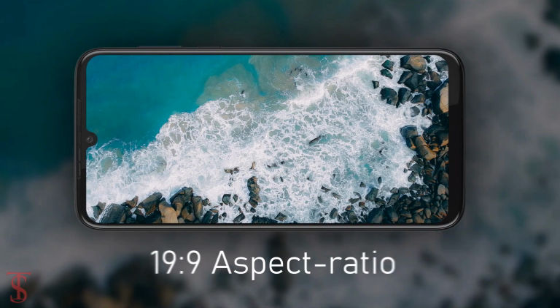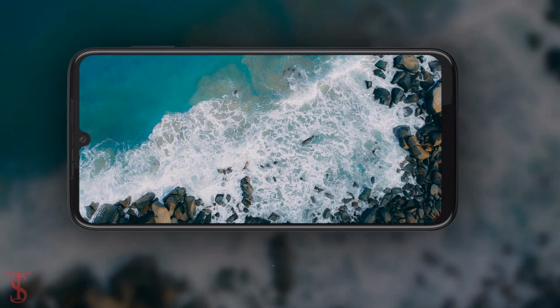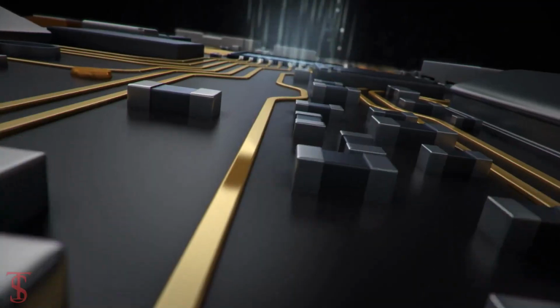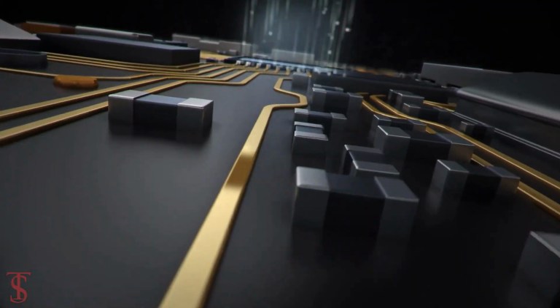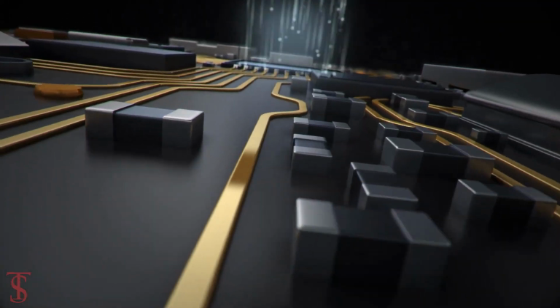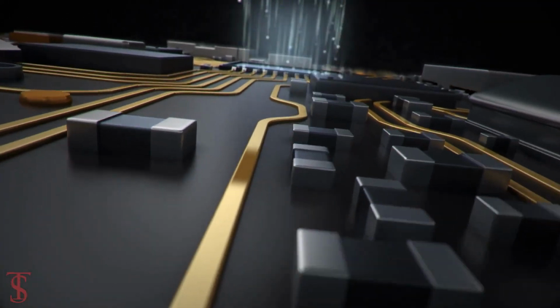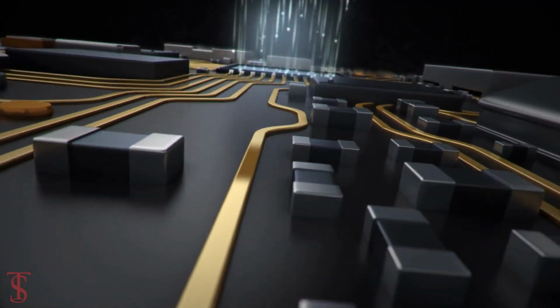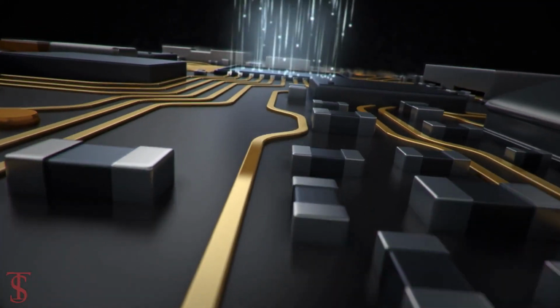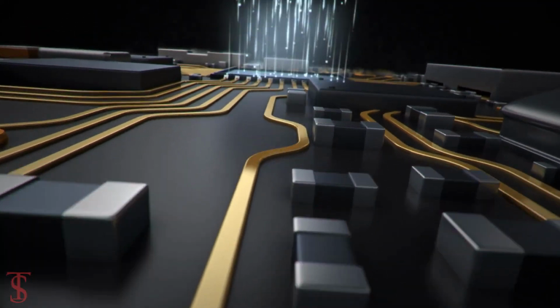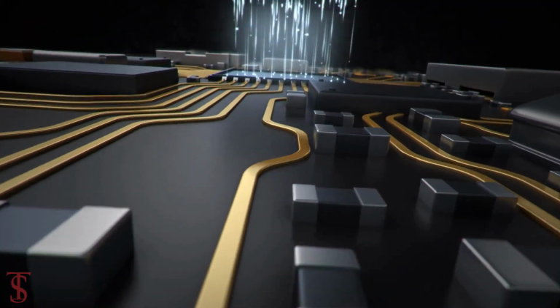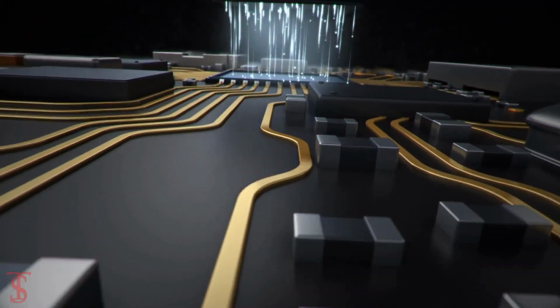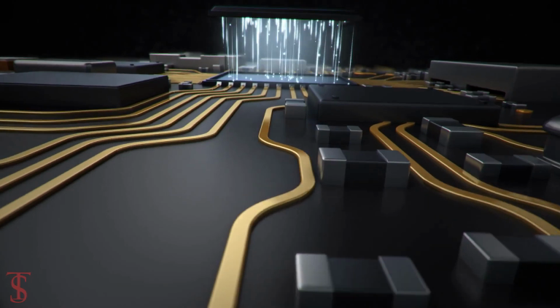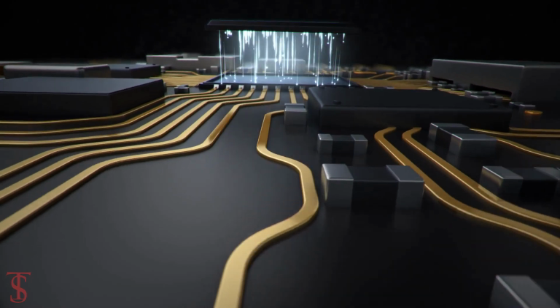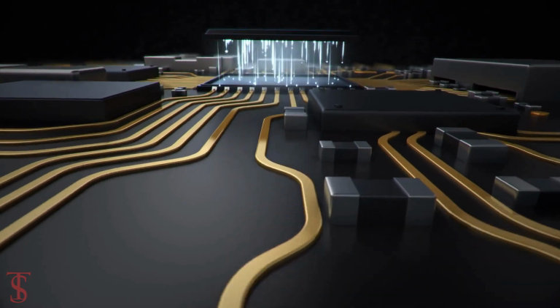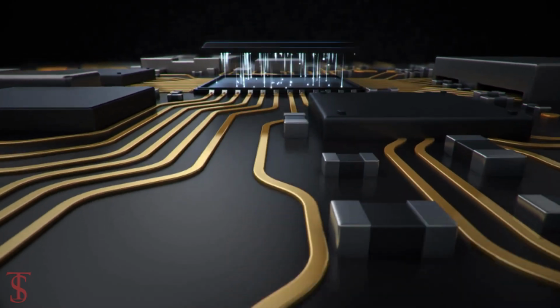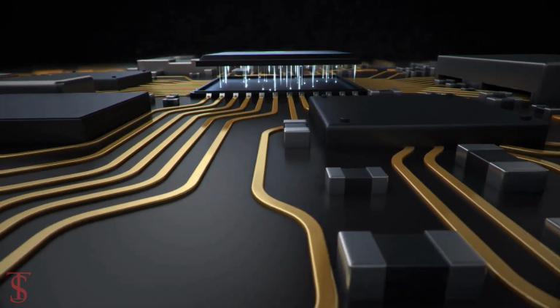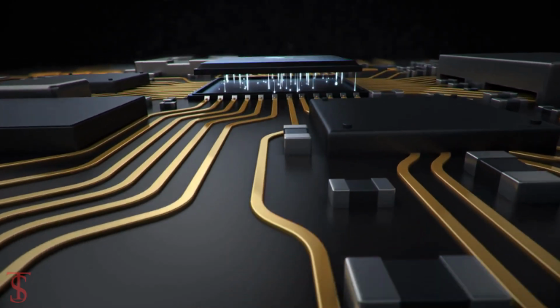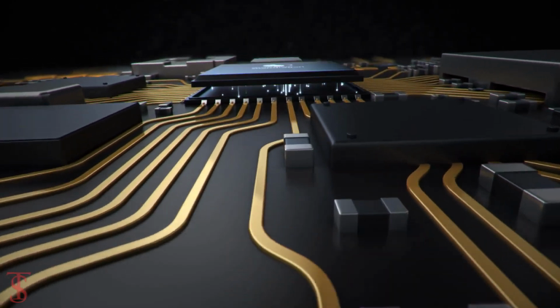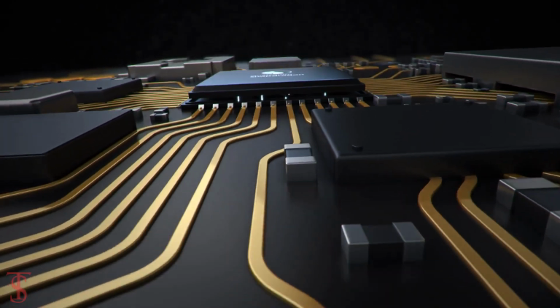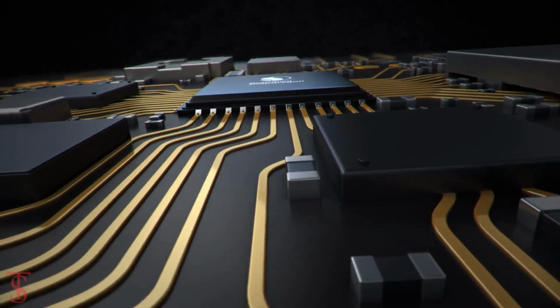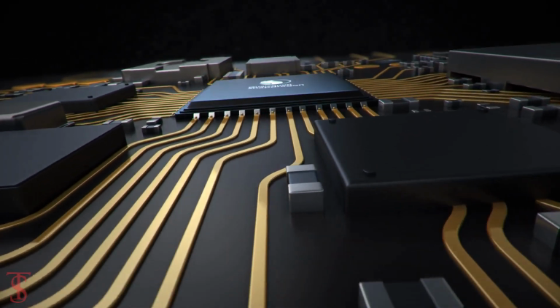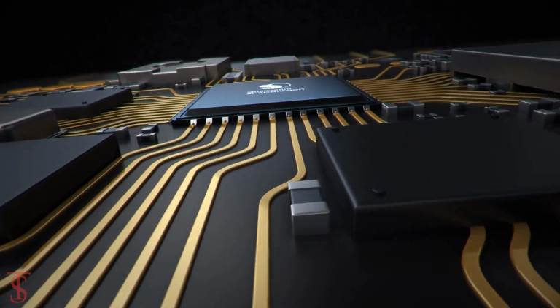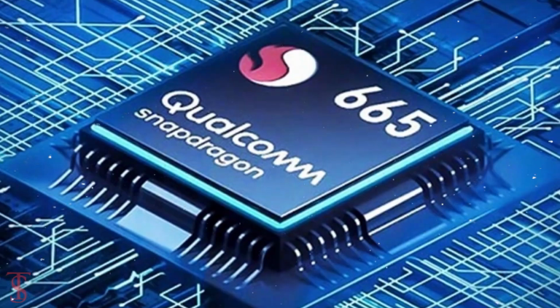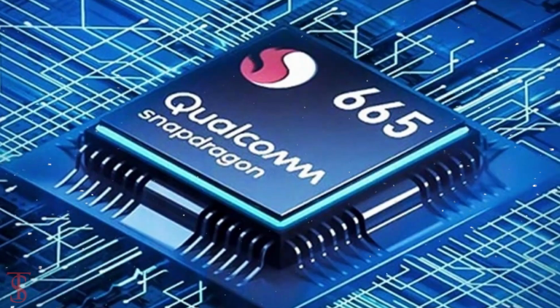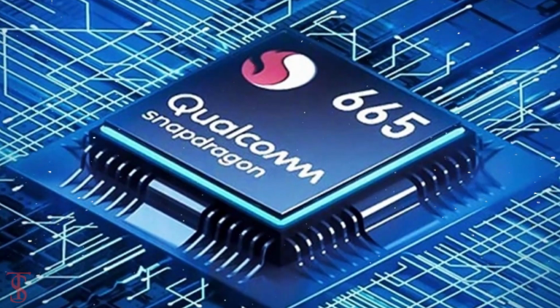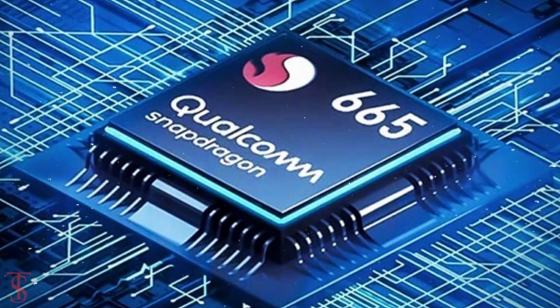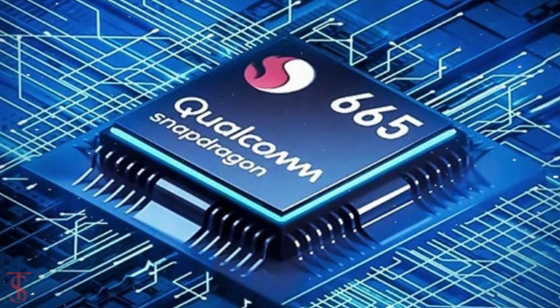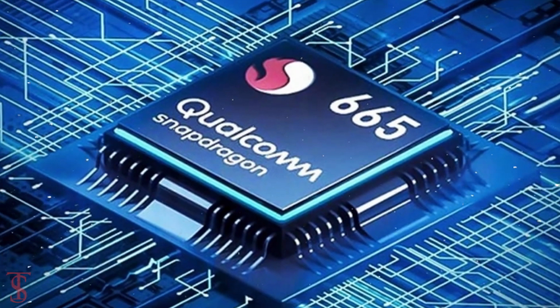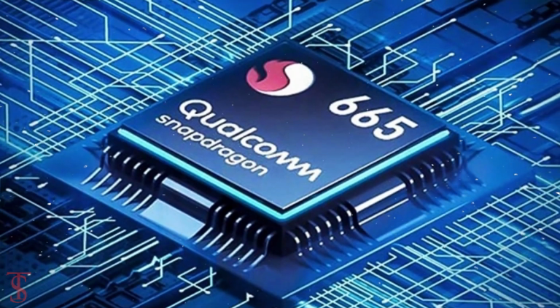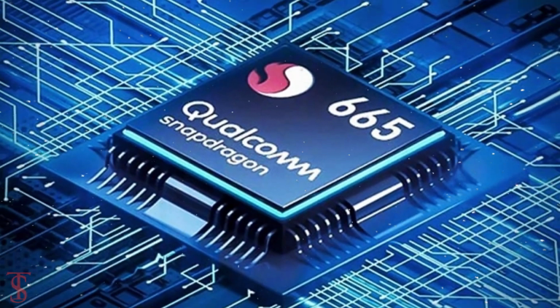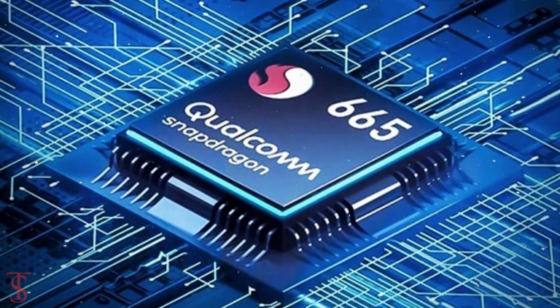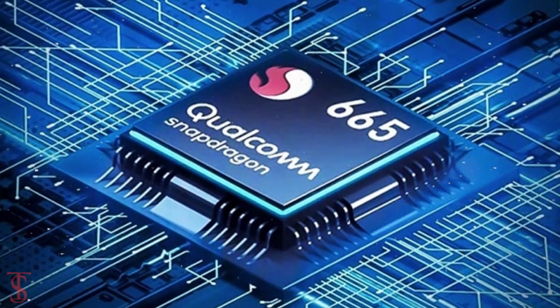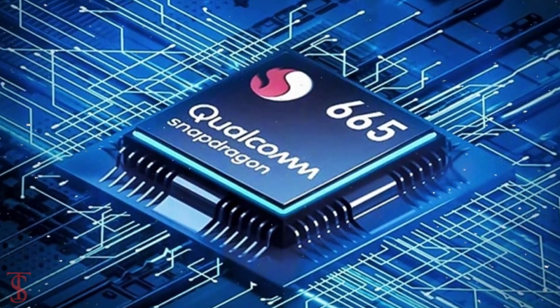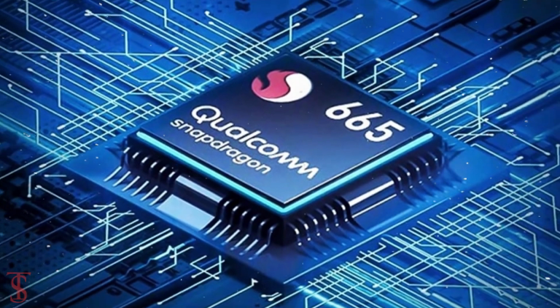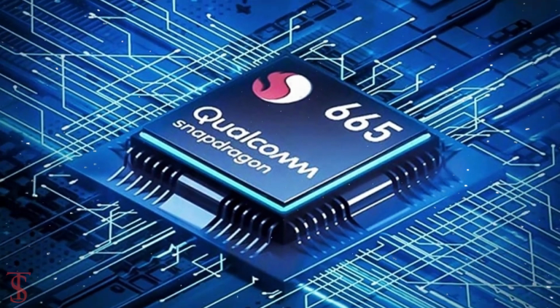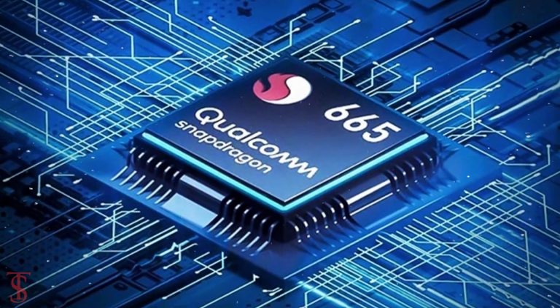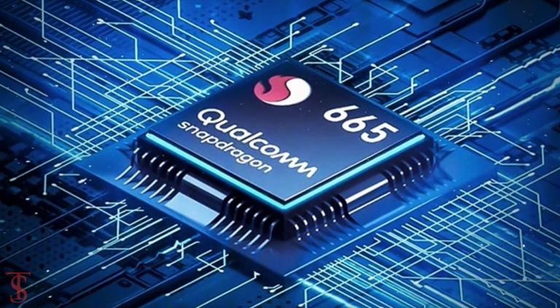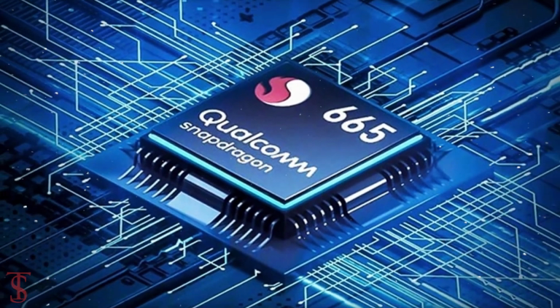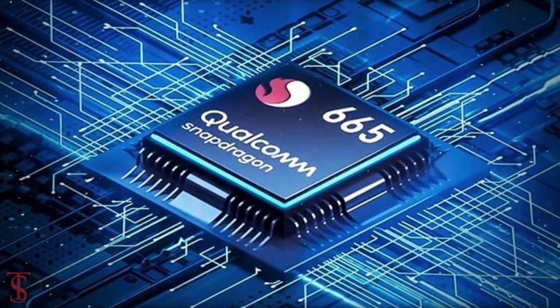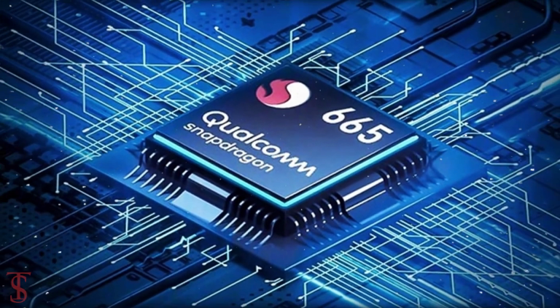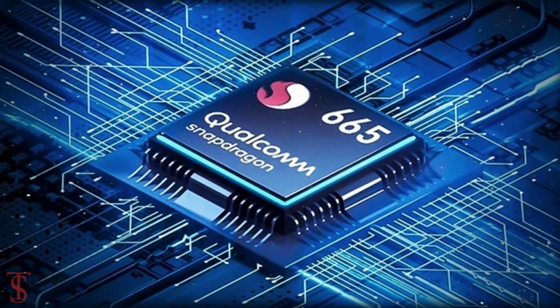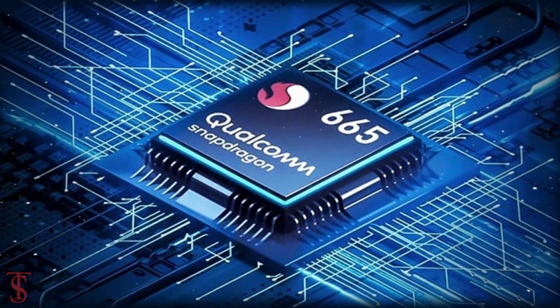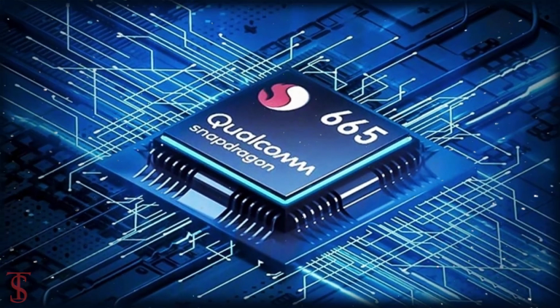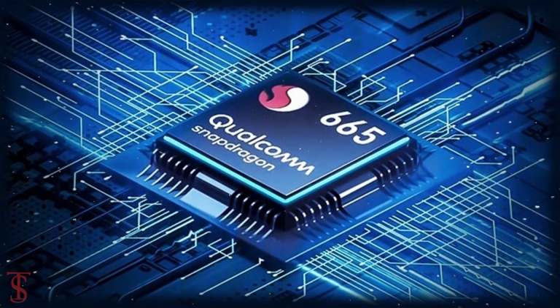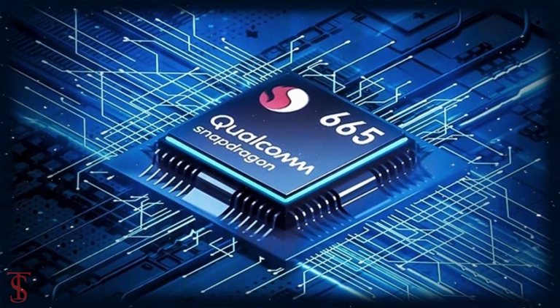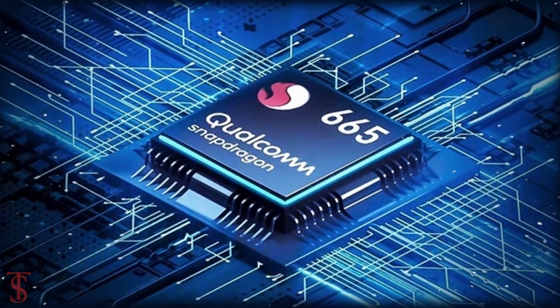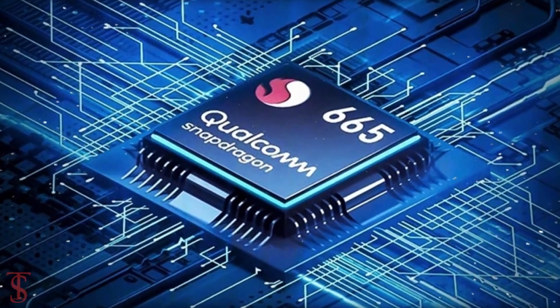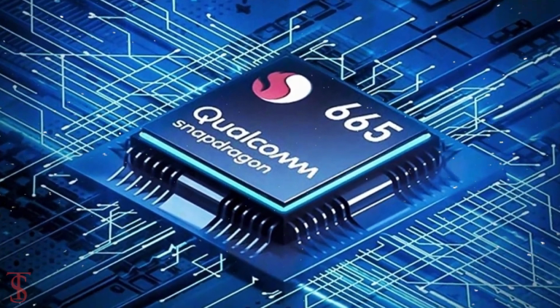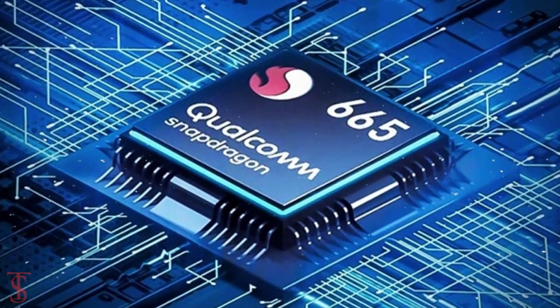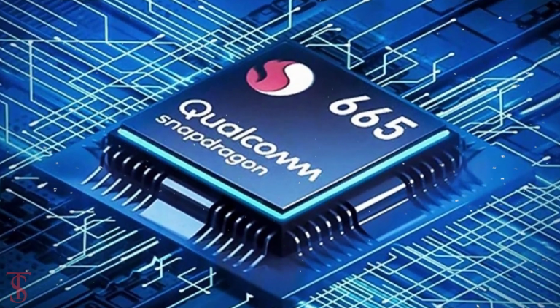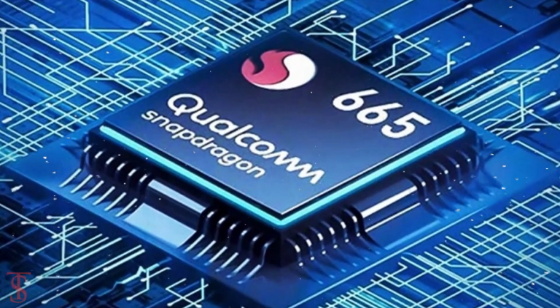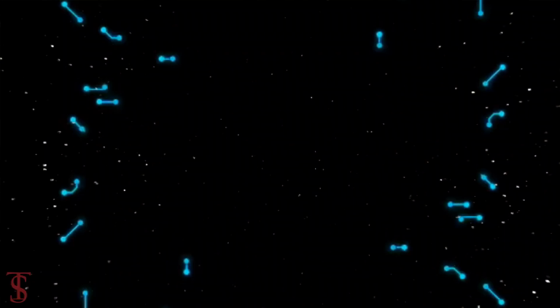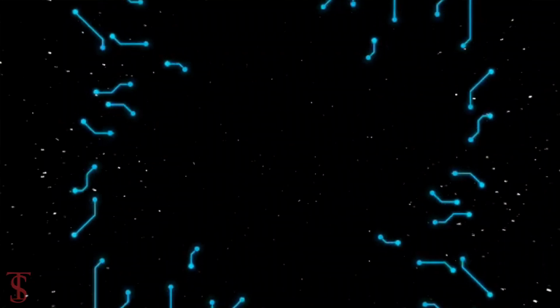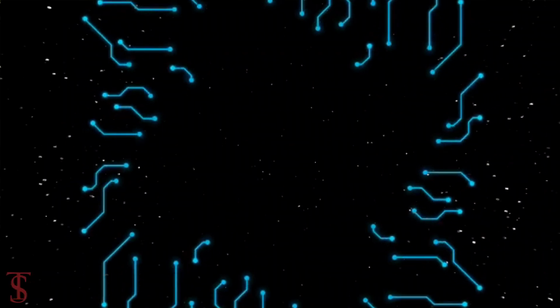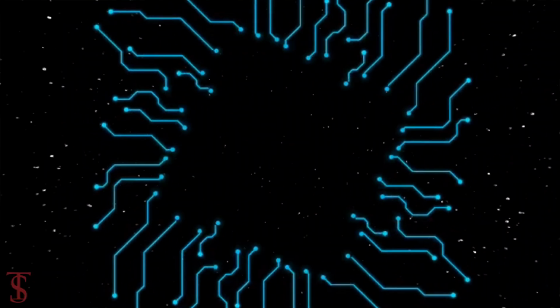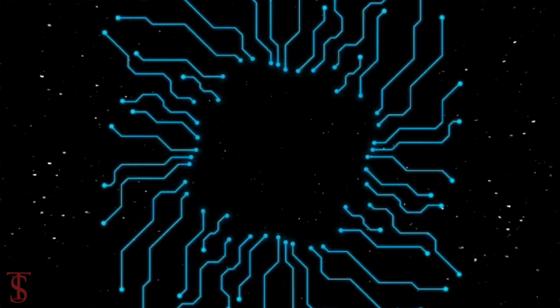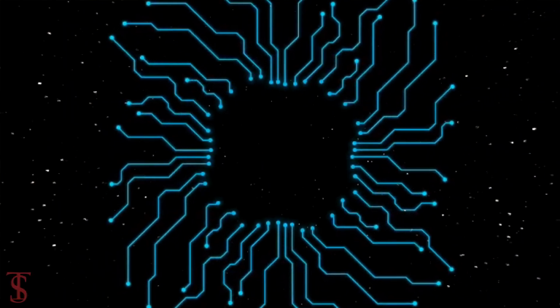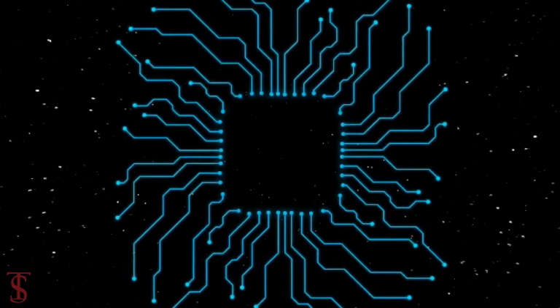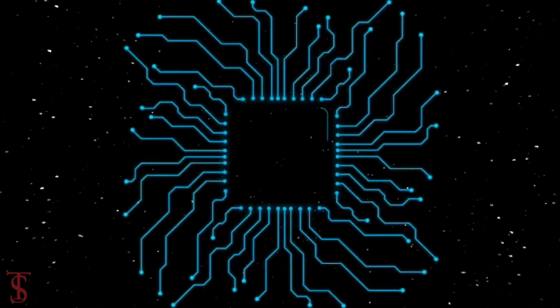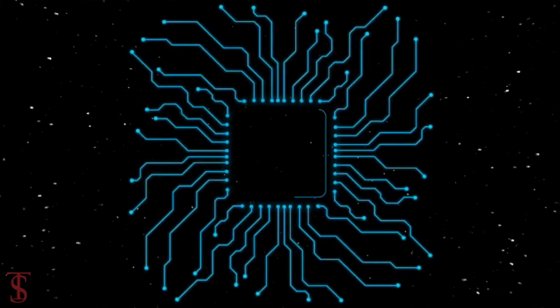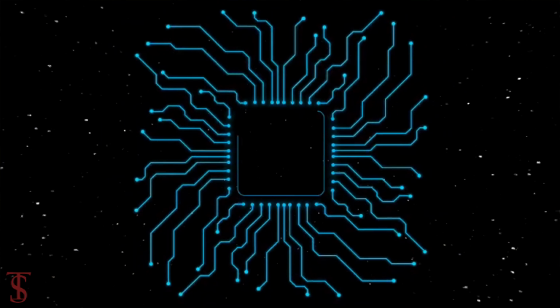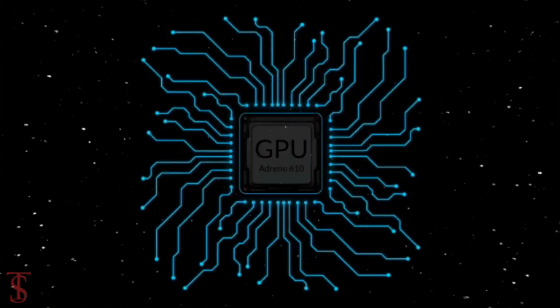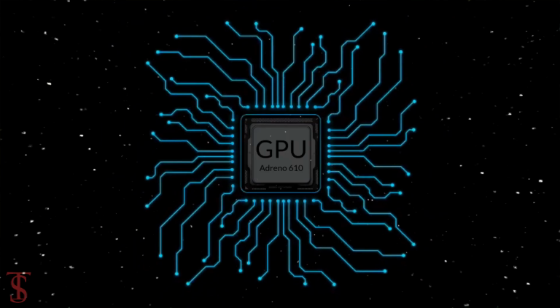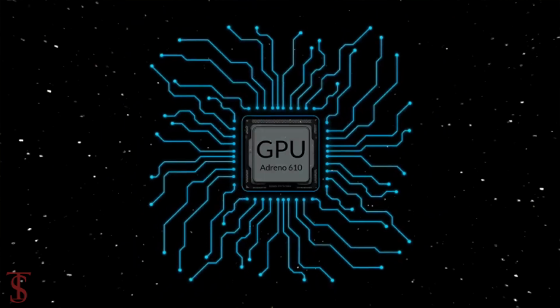Under the hood, the phone is powered by a Qualcomm Snapdragon 665 chipset paired with an Adreno 610 GPU.